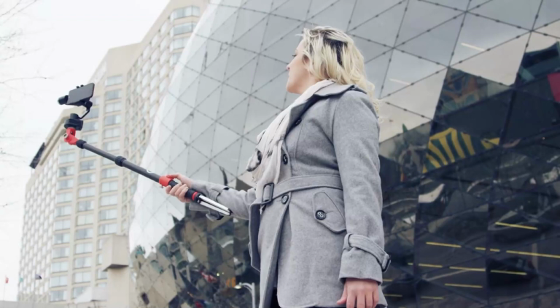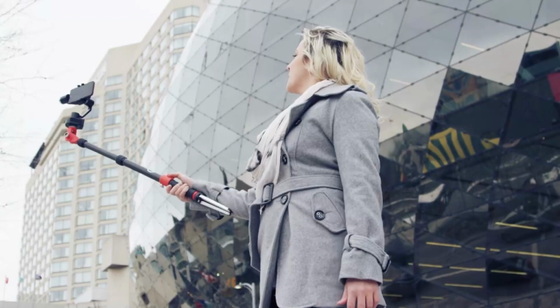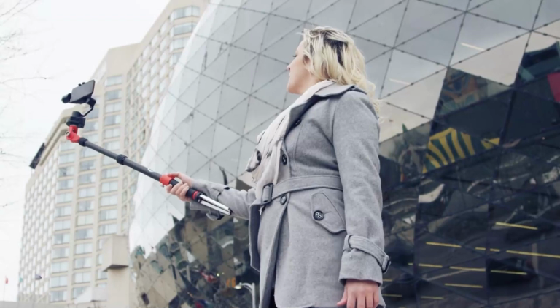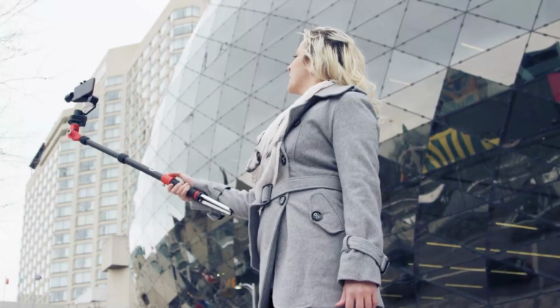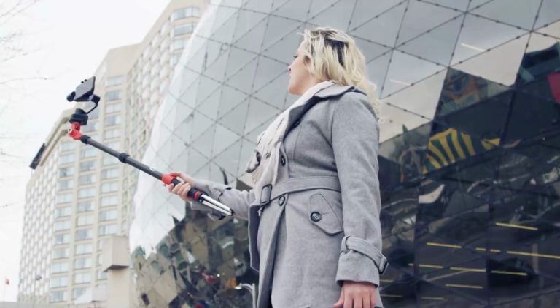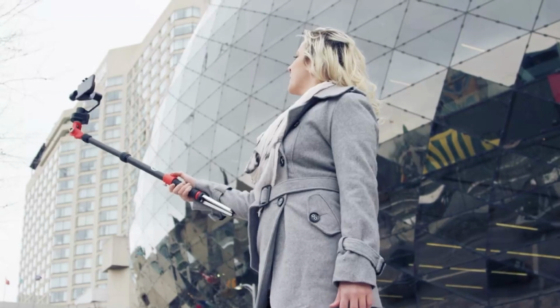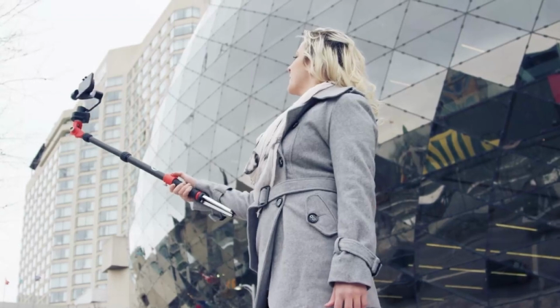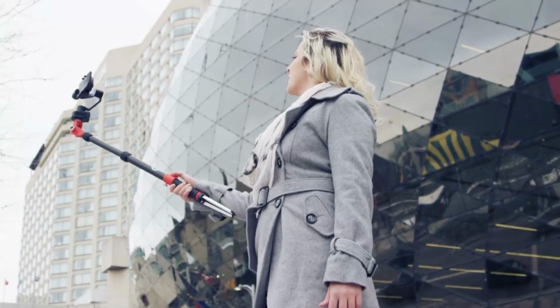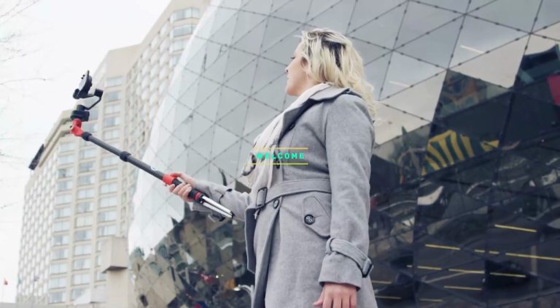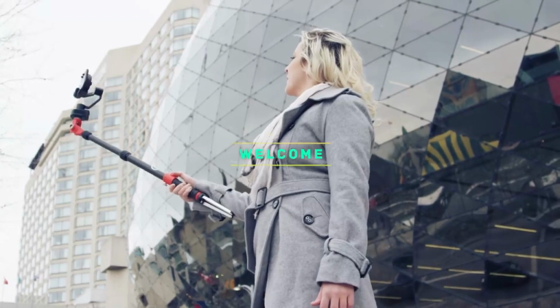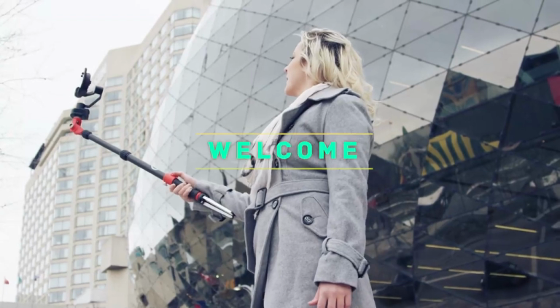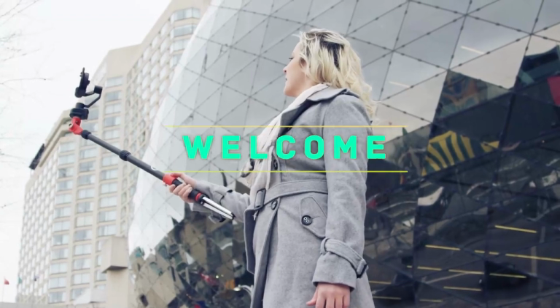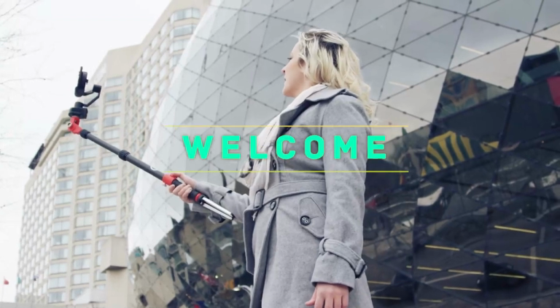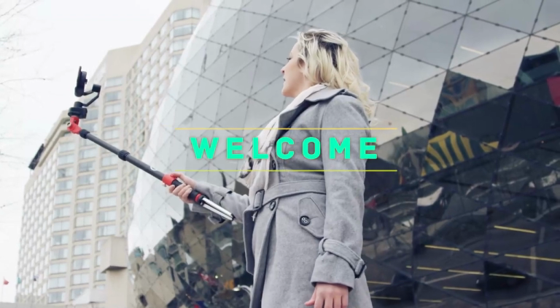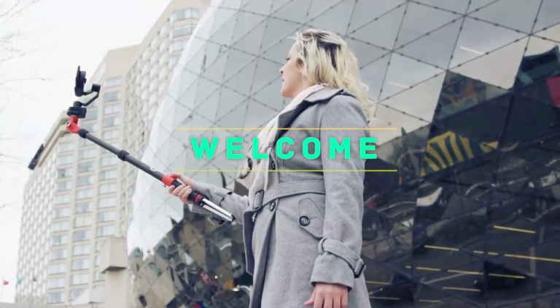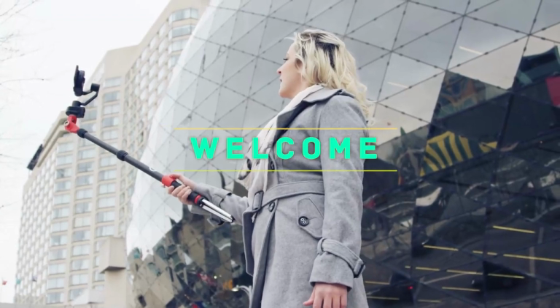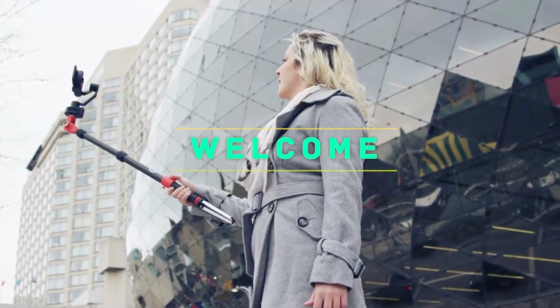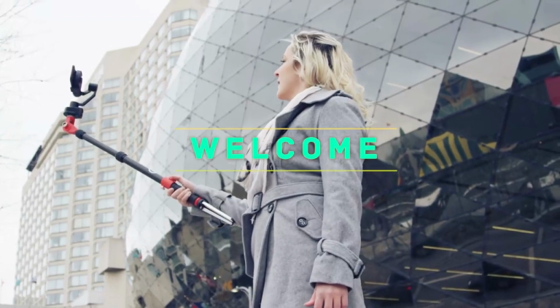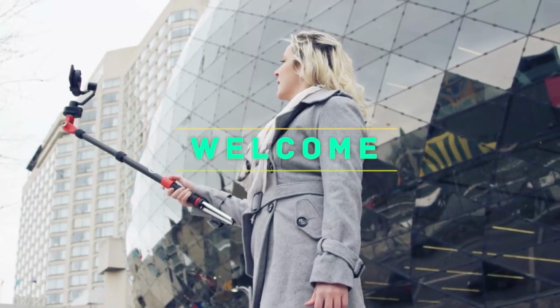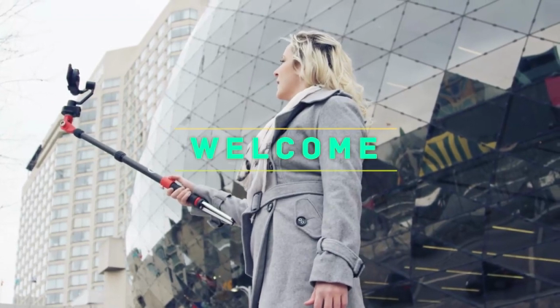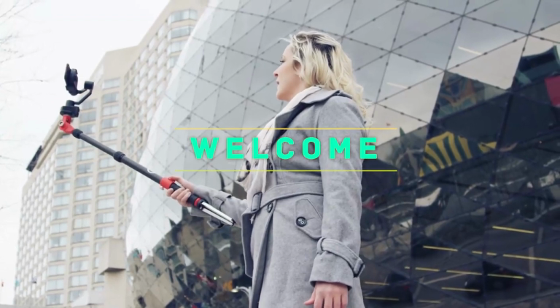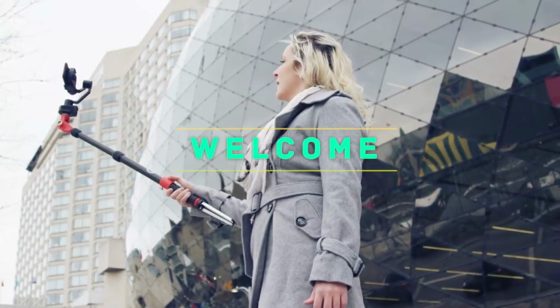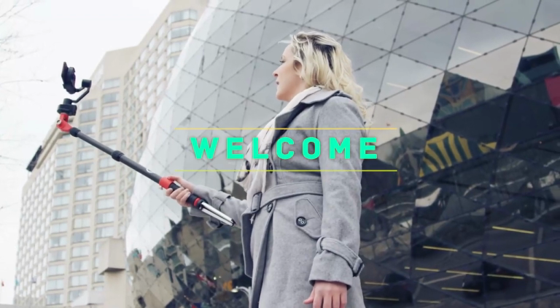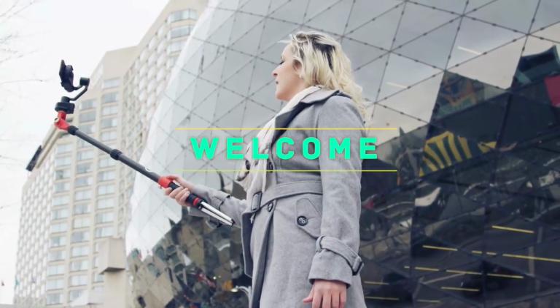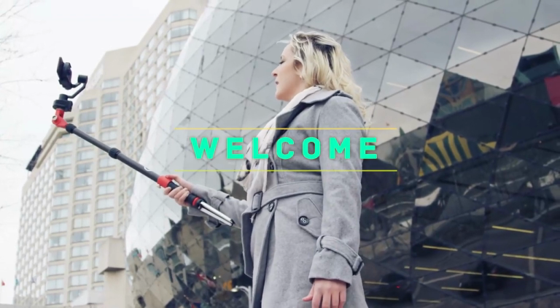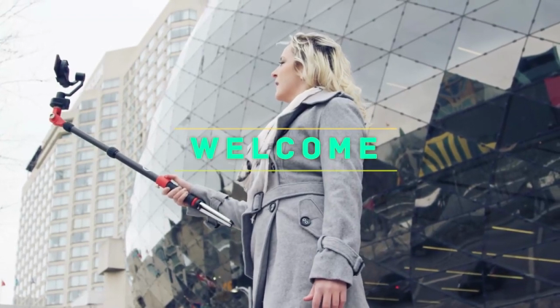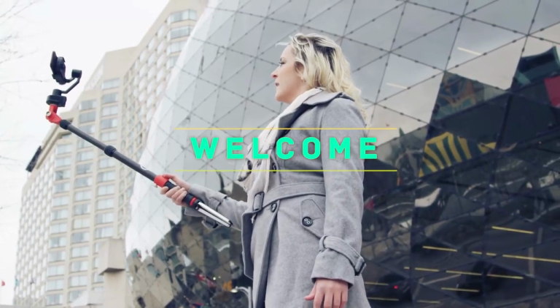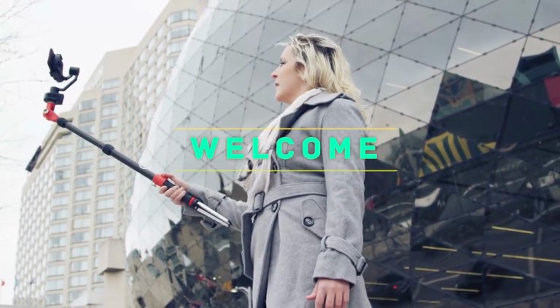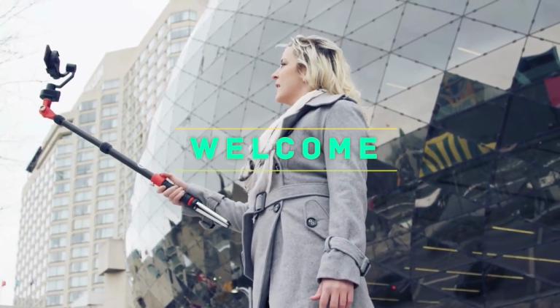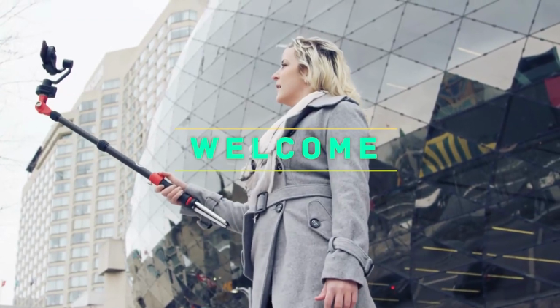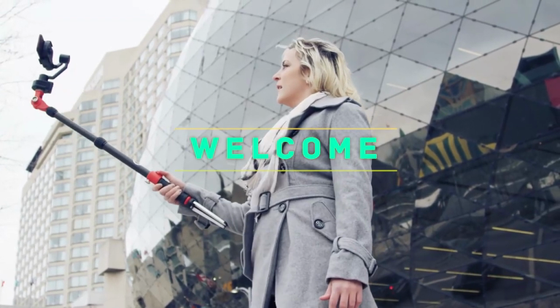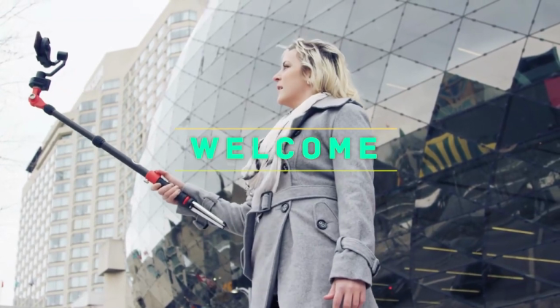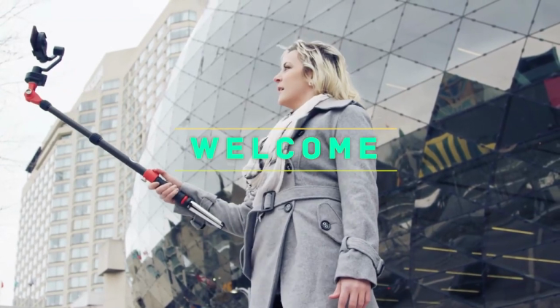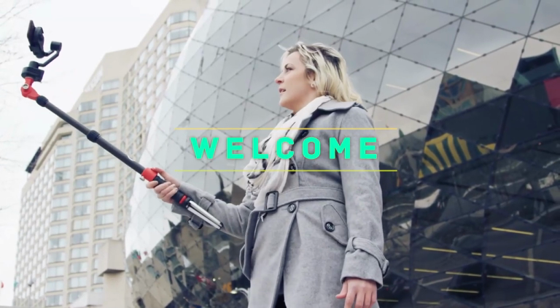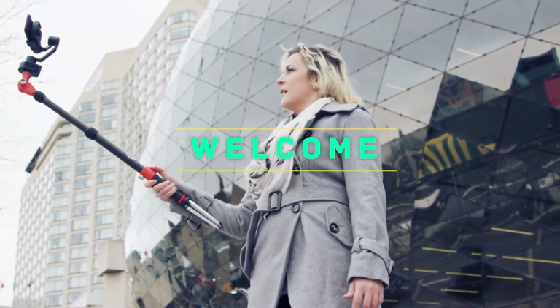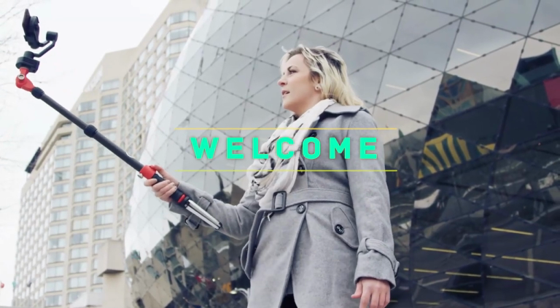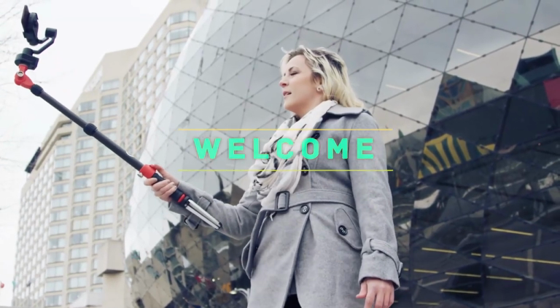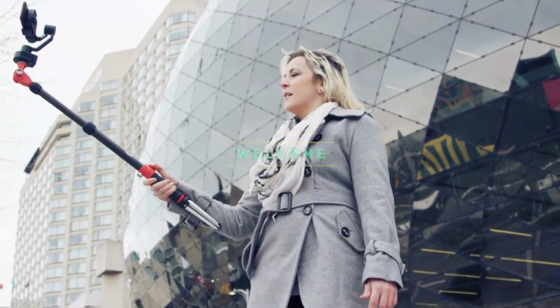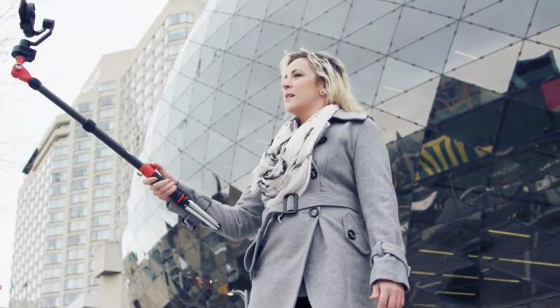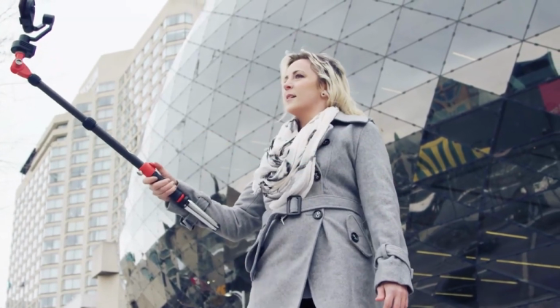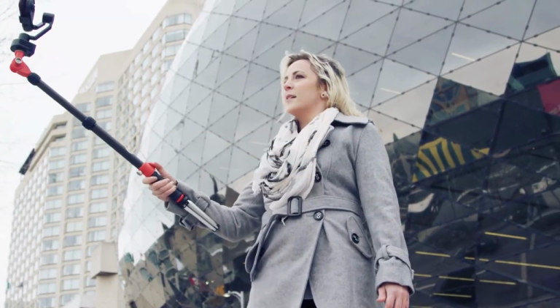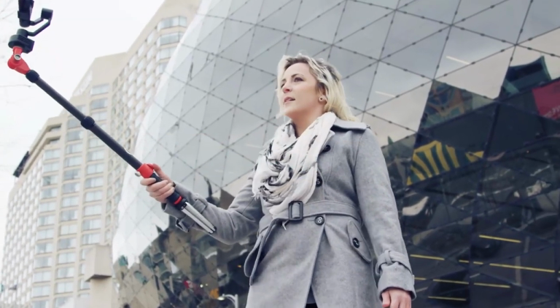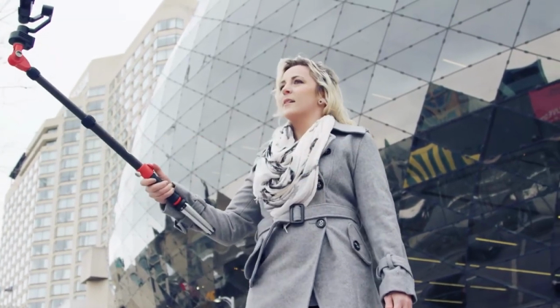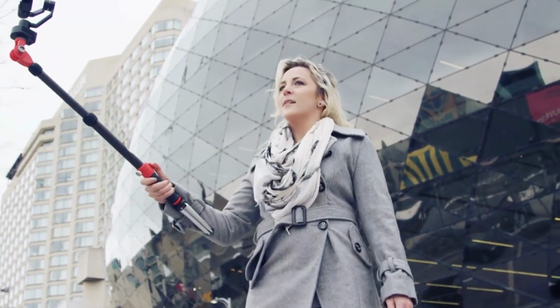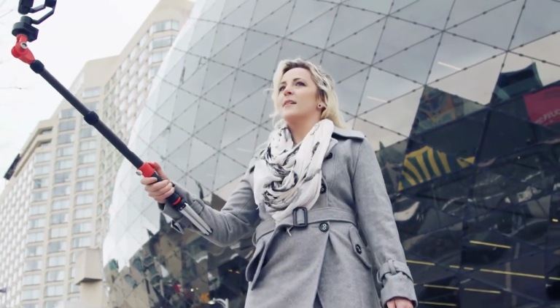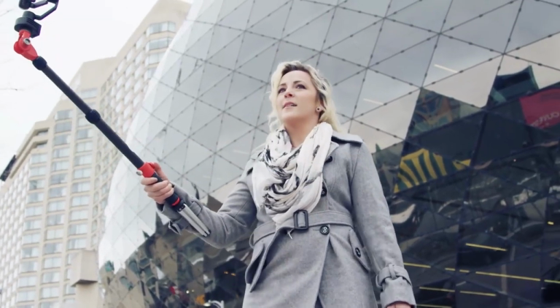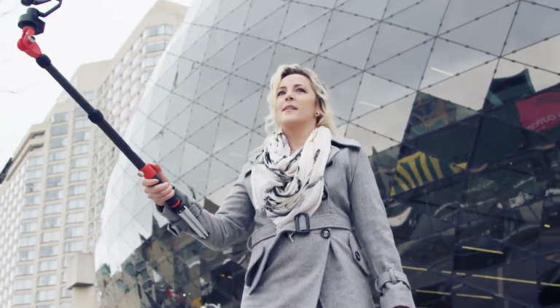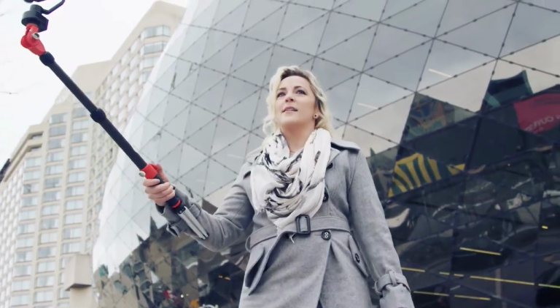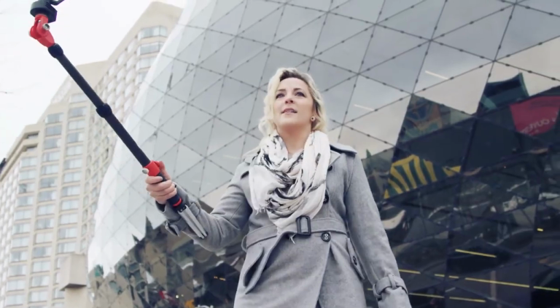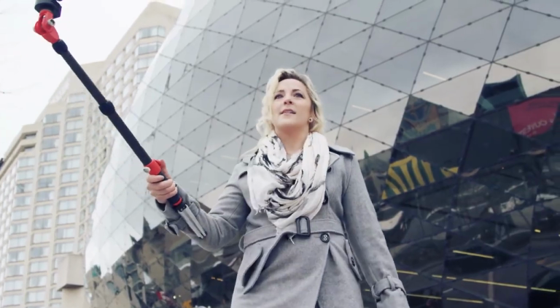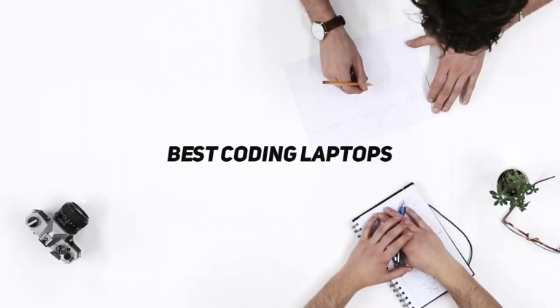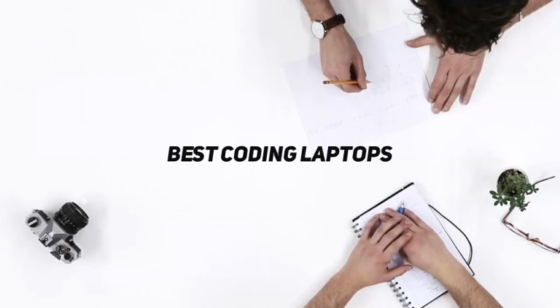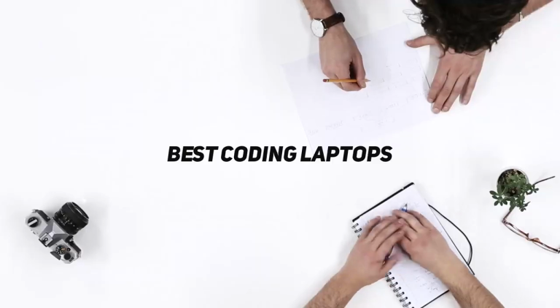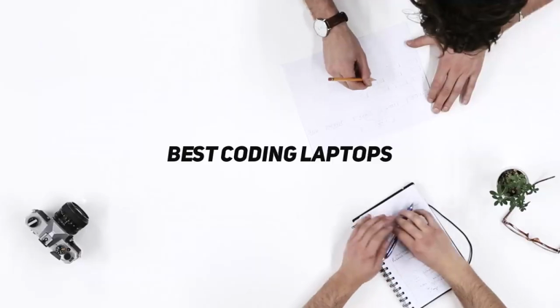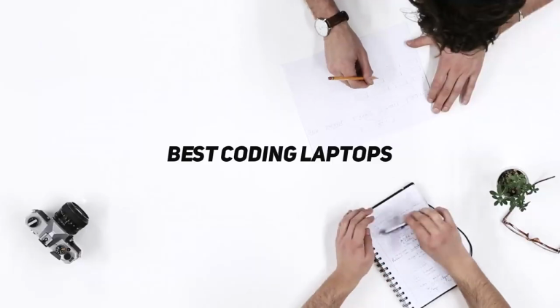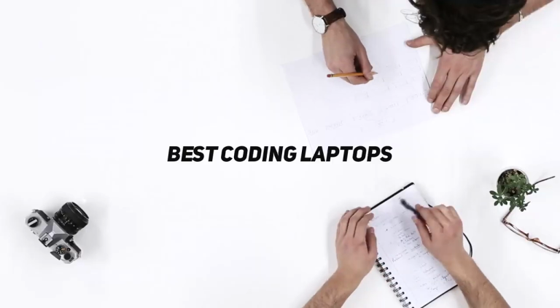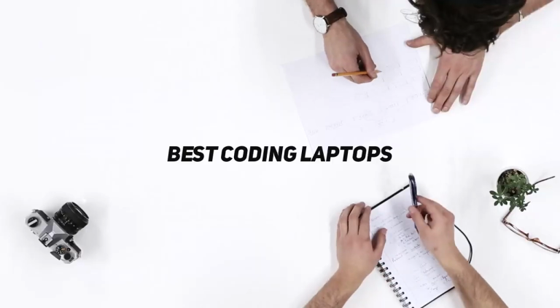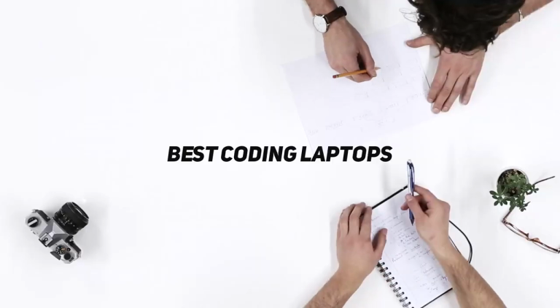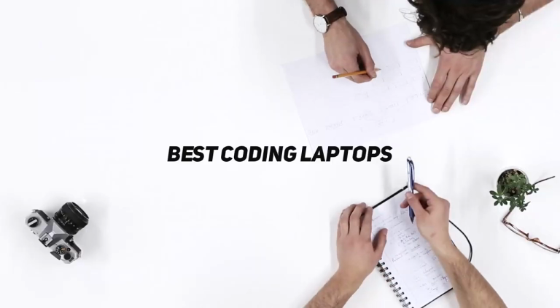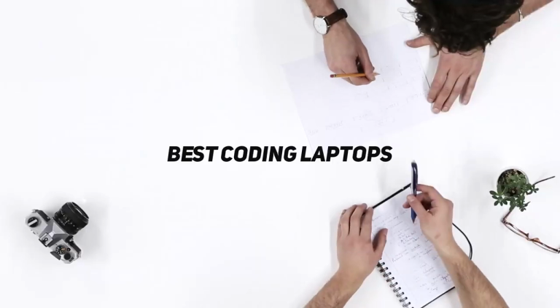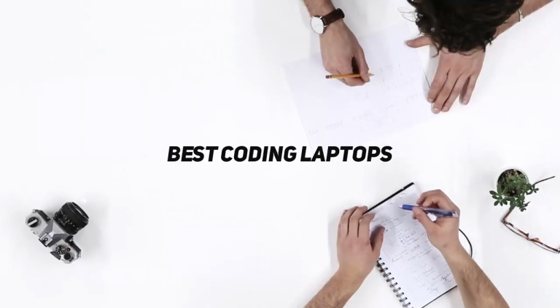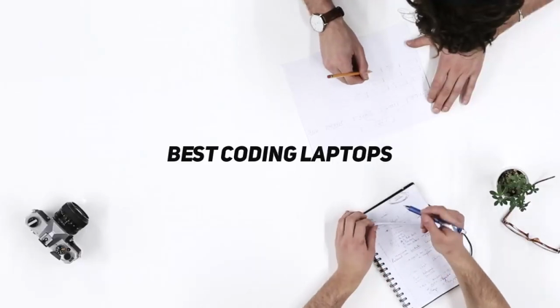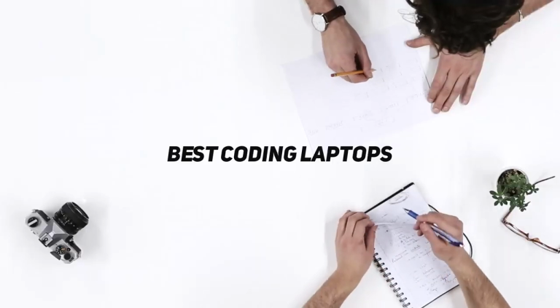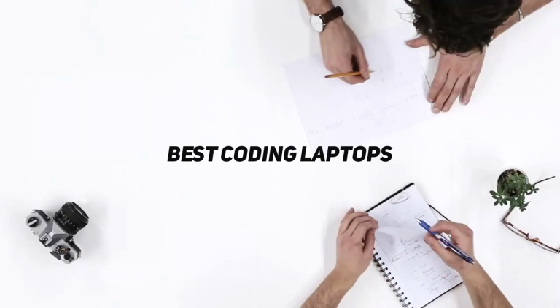Hey, welcome back to my channel. In this video, I'm gonna talk about top 5 best coding laptops.